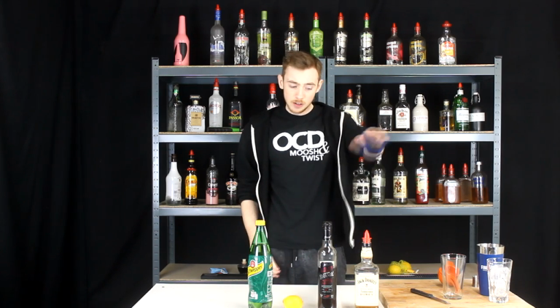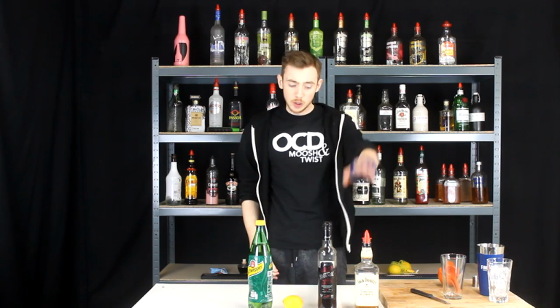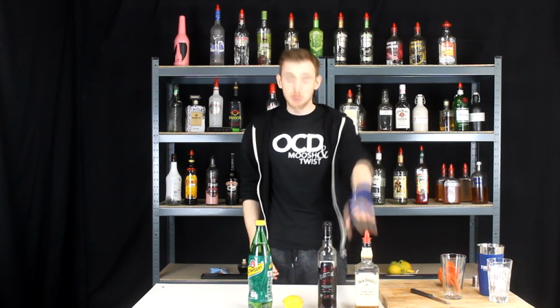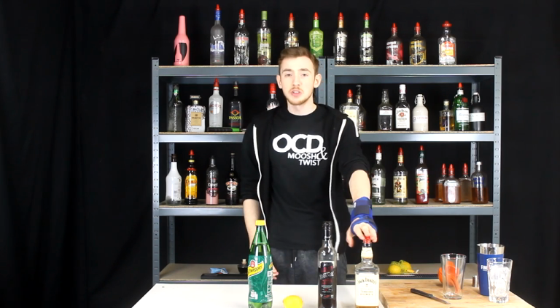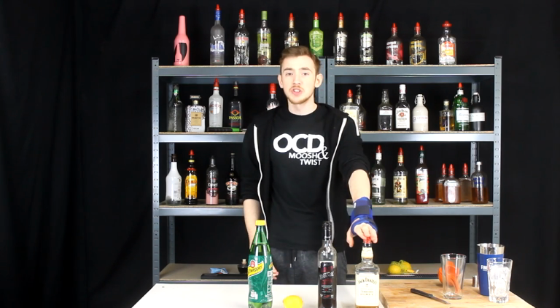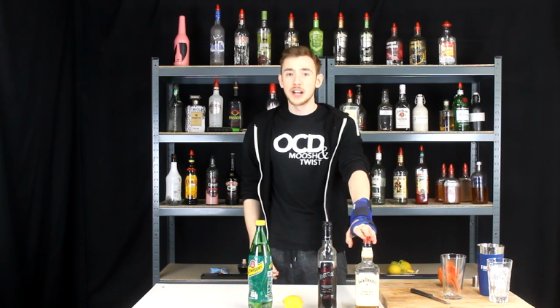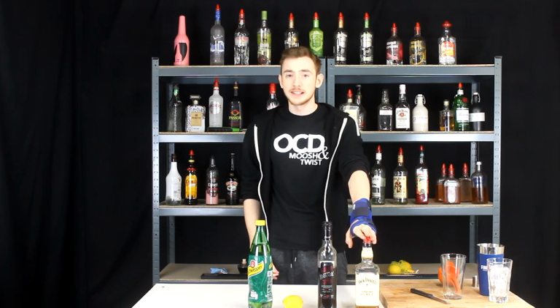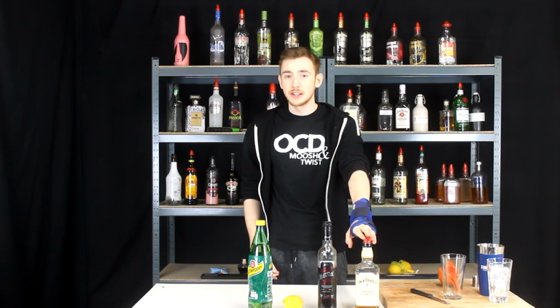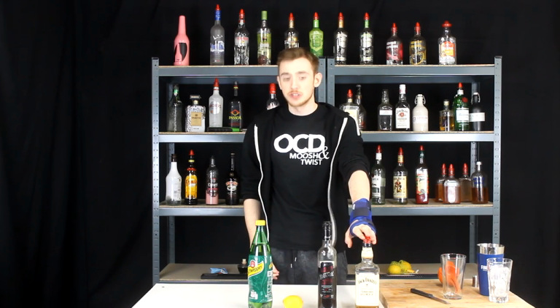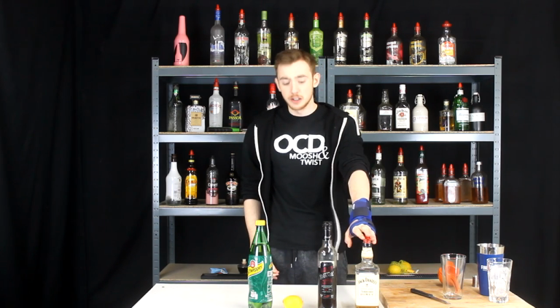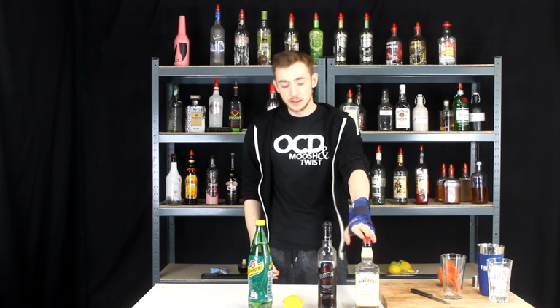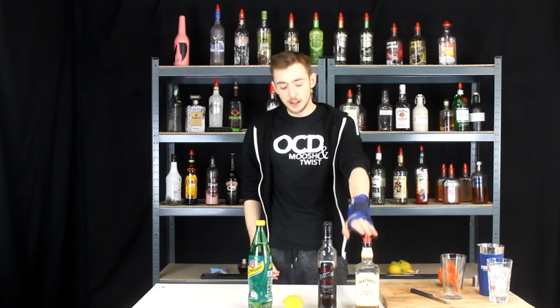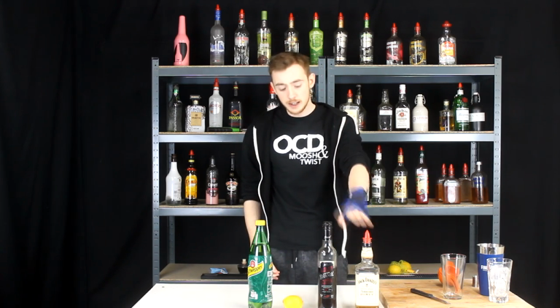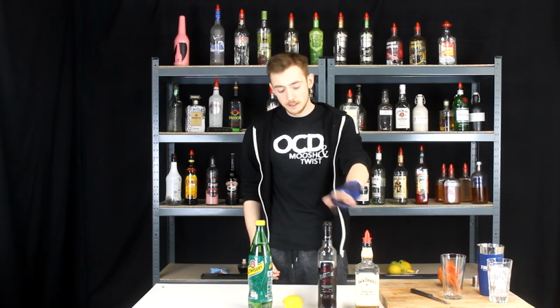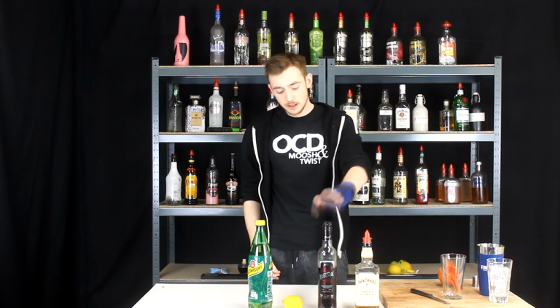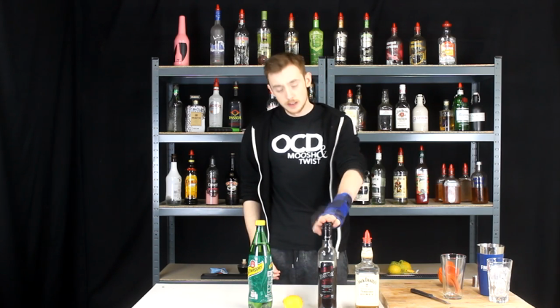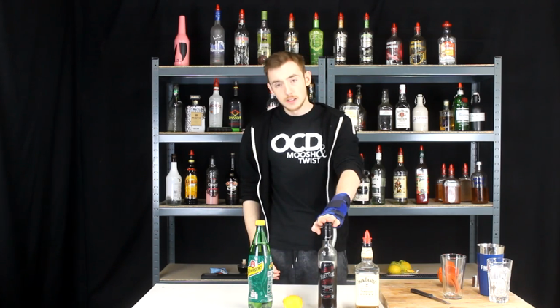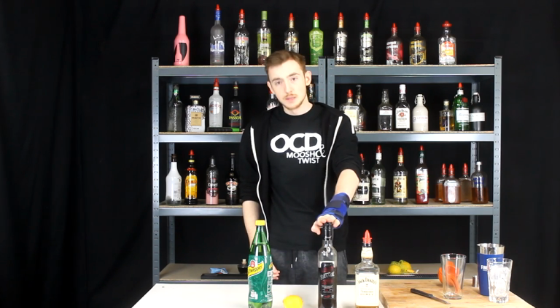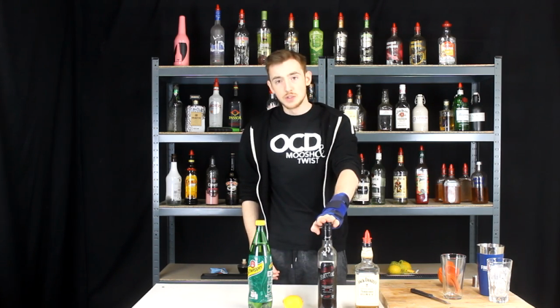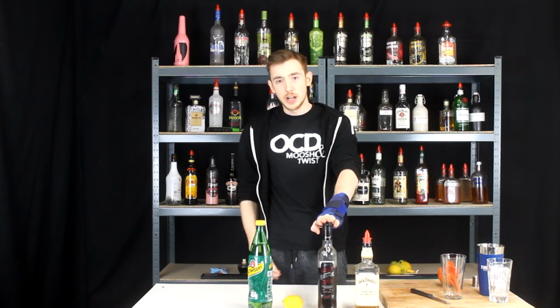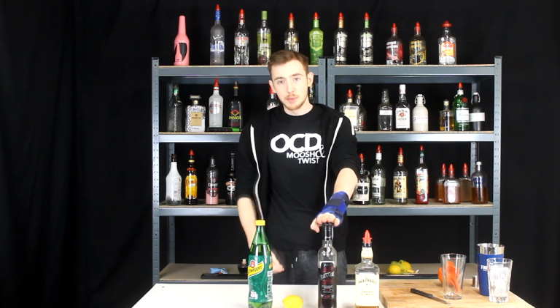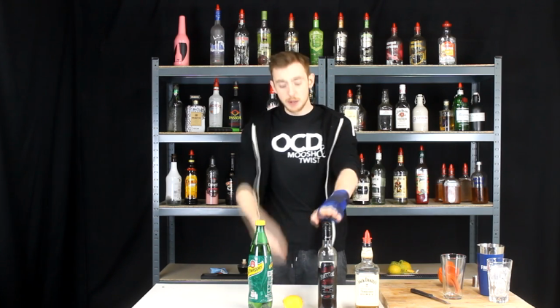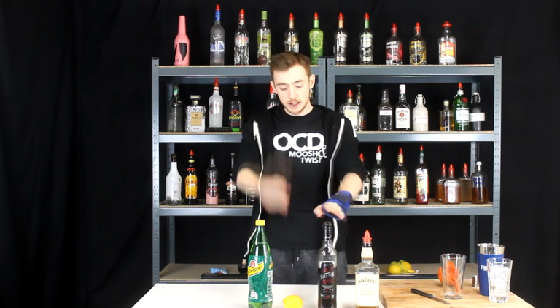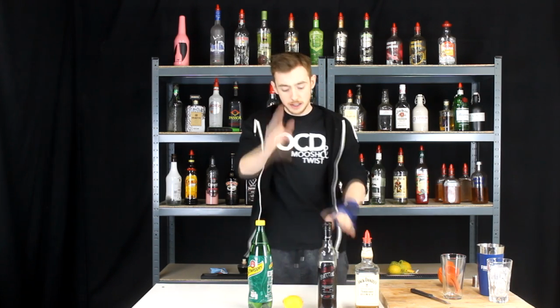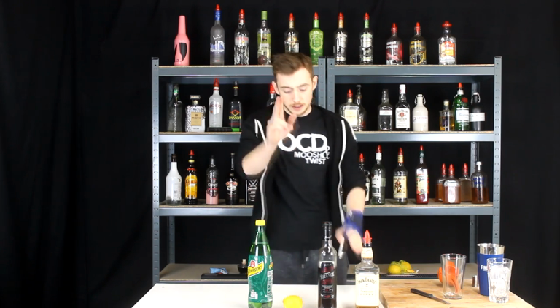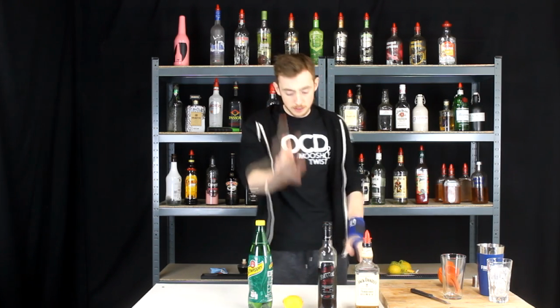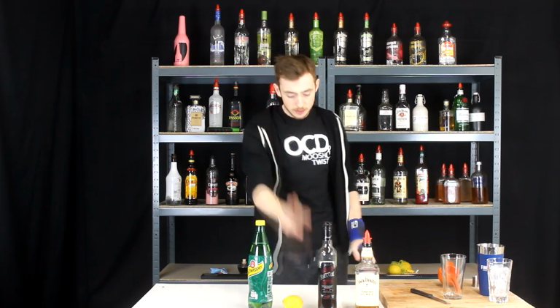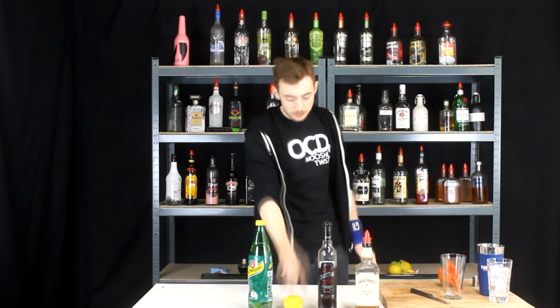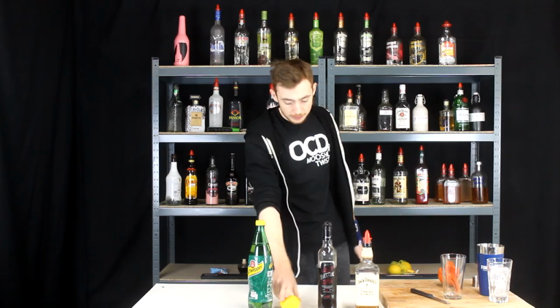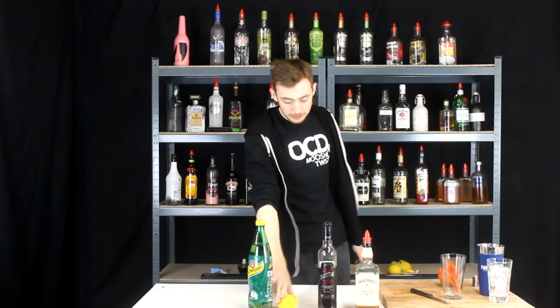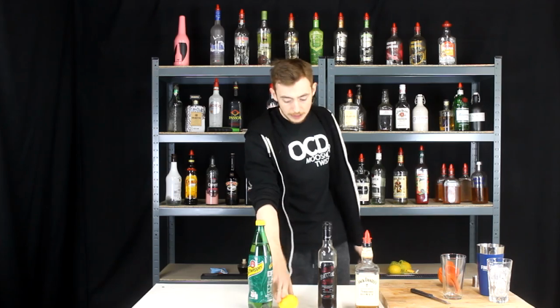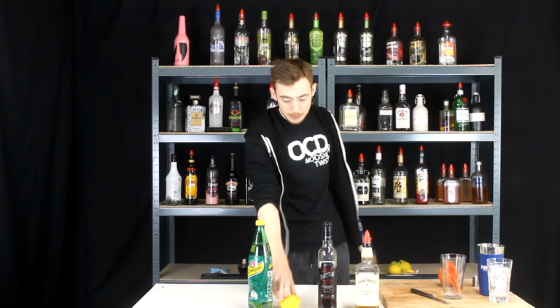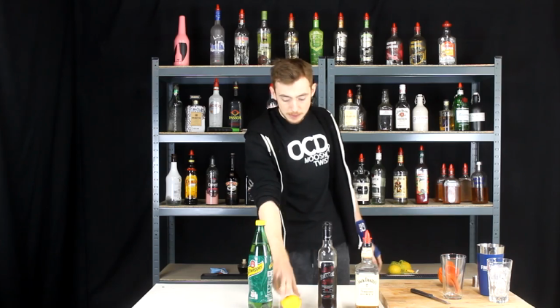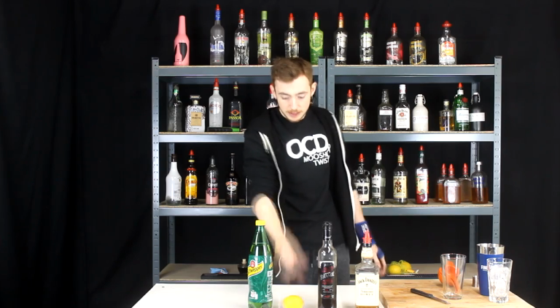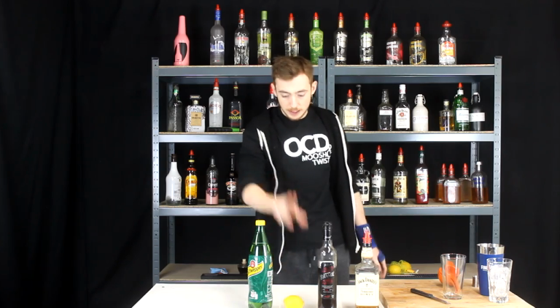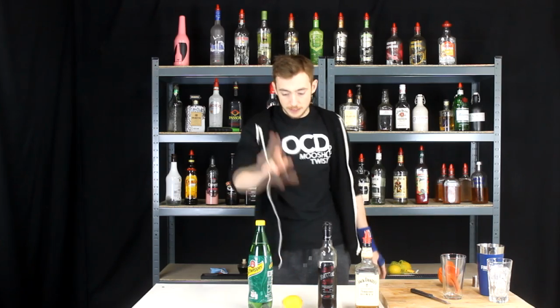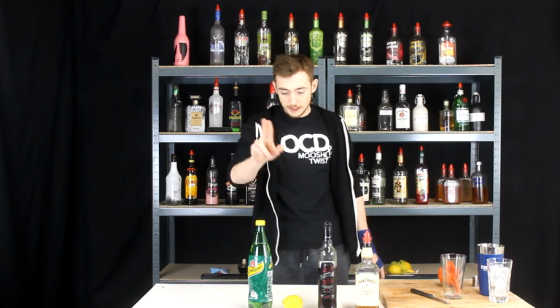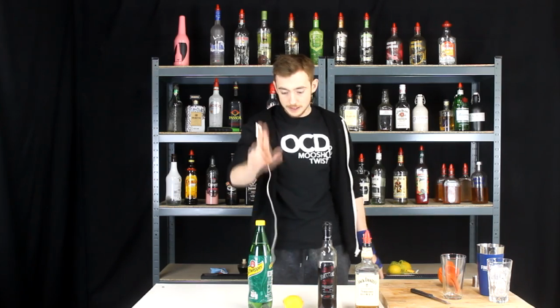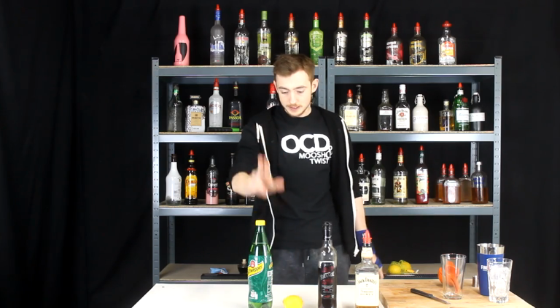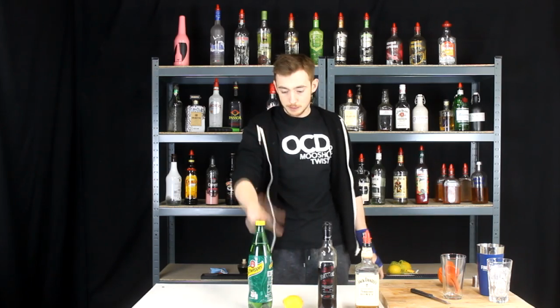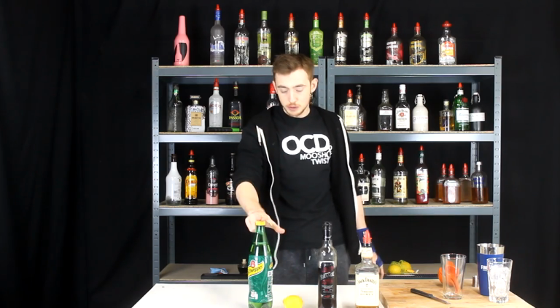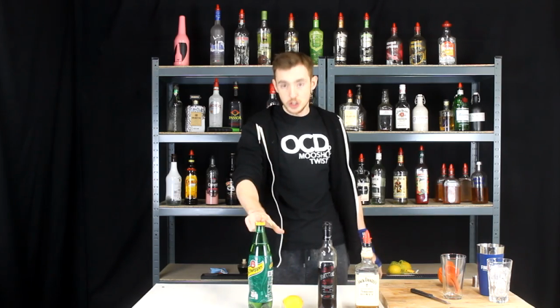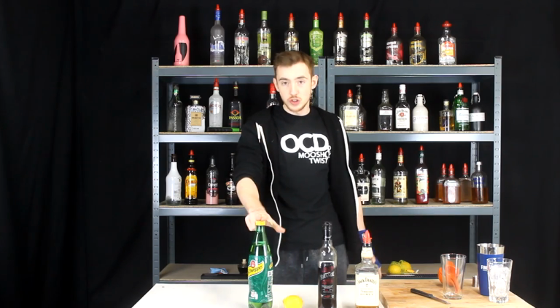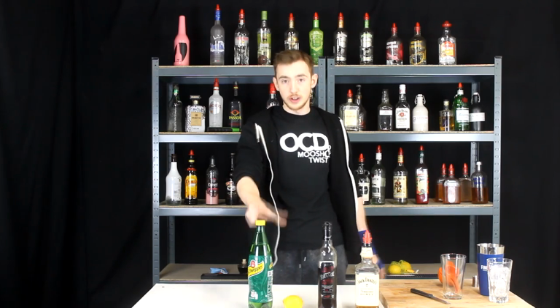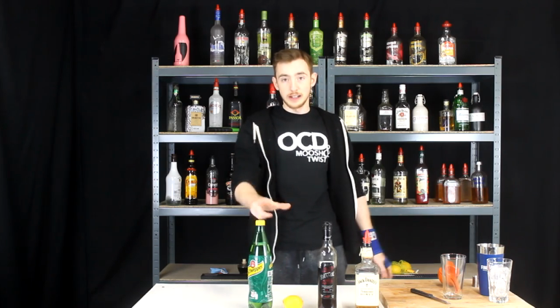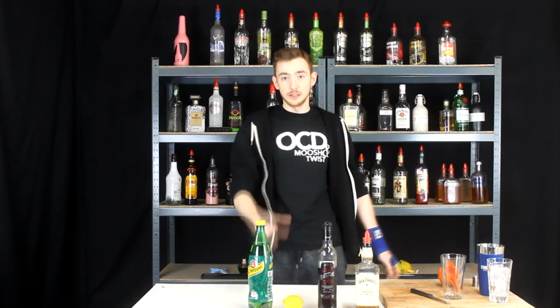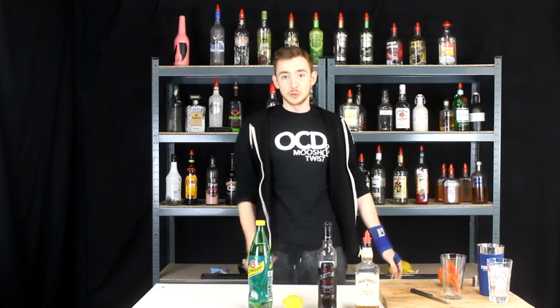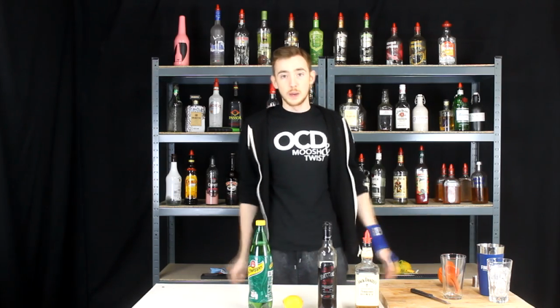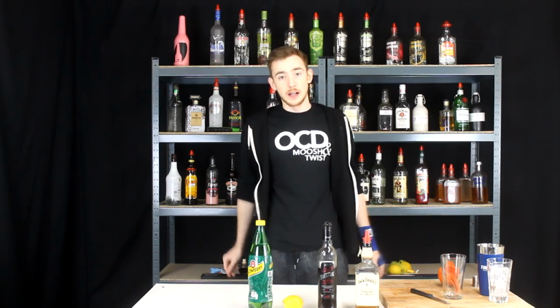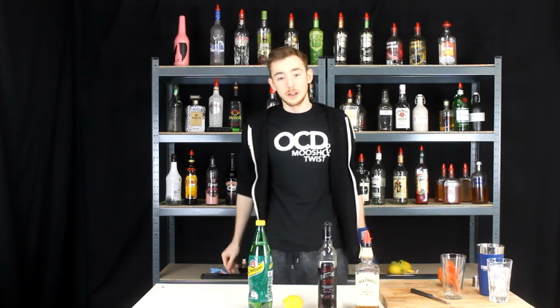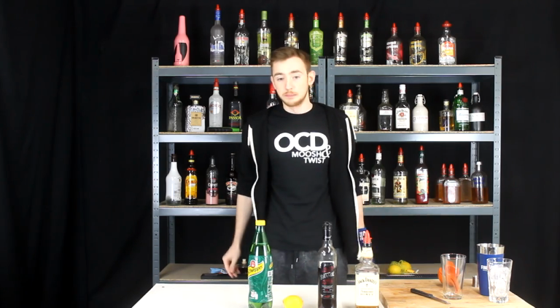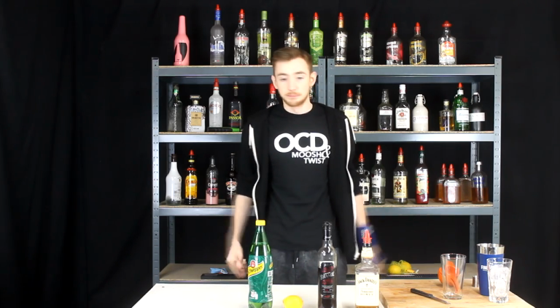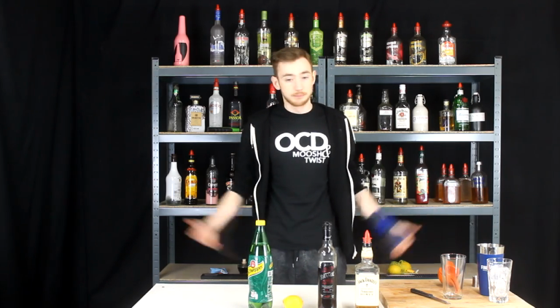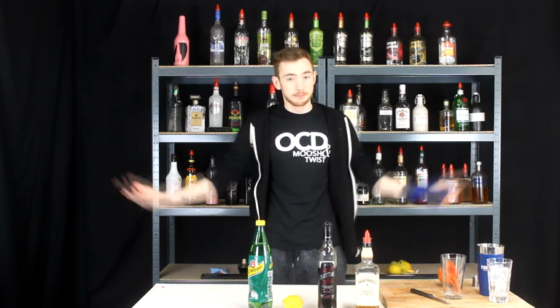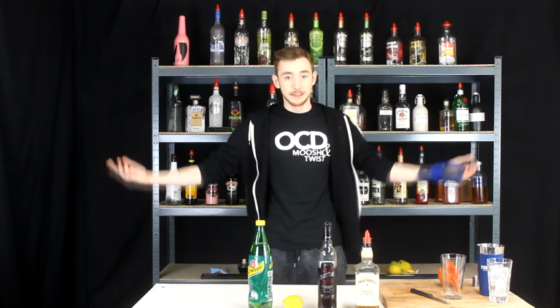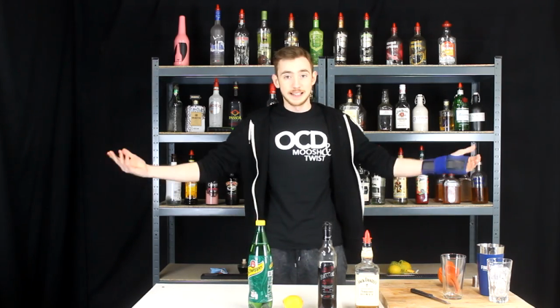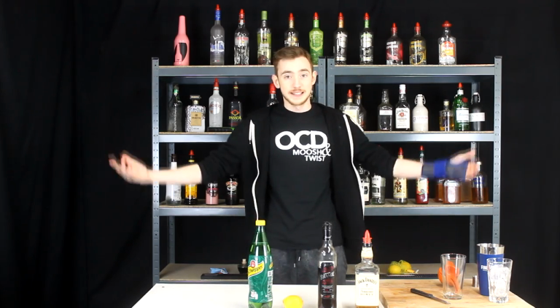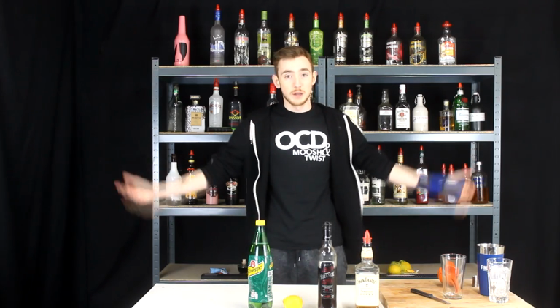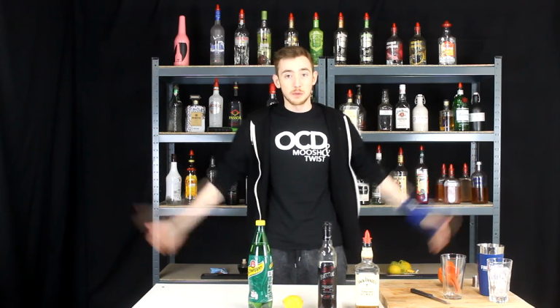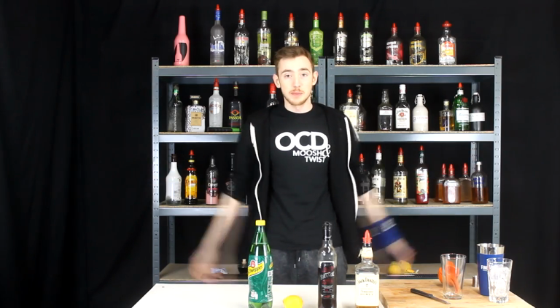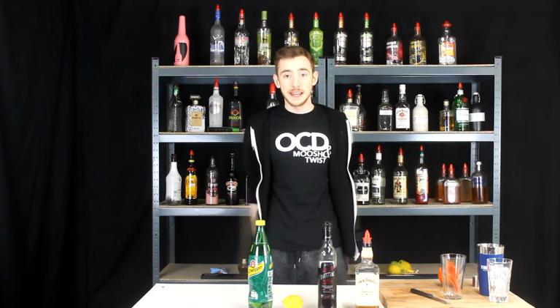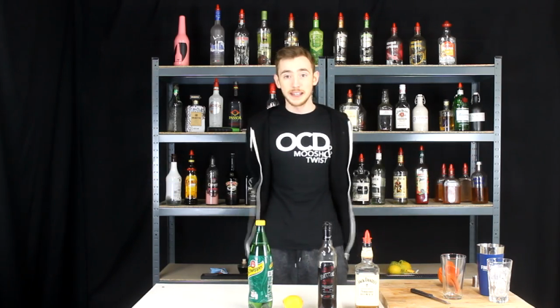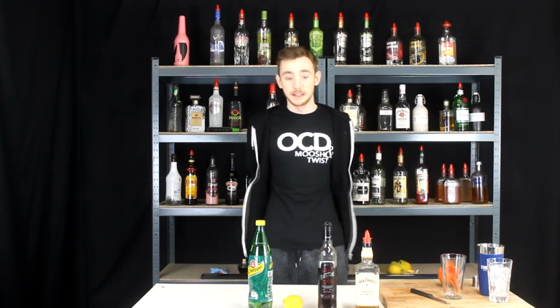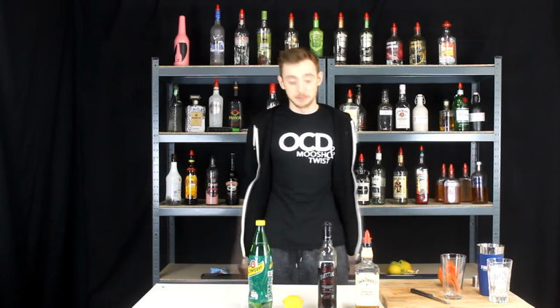Gonna be some Jack Daniels honey today, some cherry brandy, a lemon and then some ginger ale as well. Let's get on with making it.